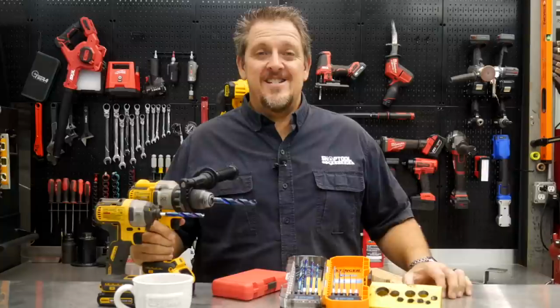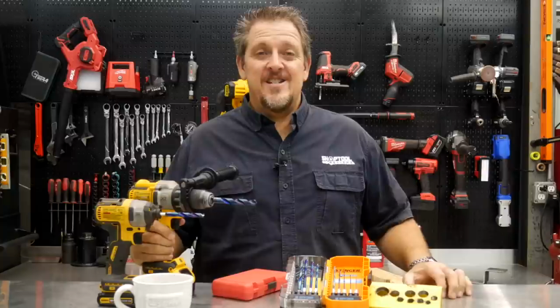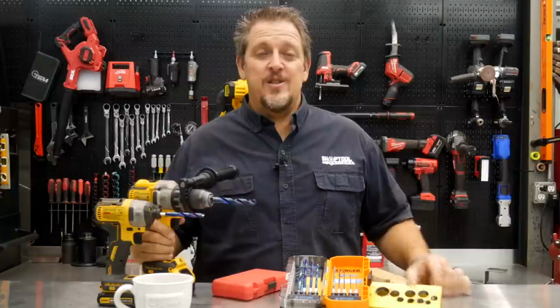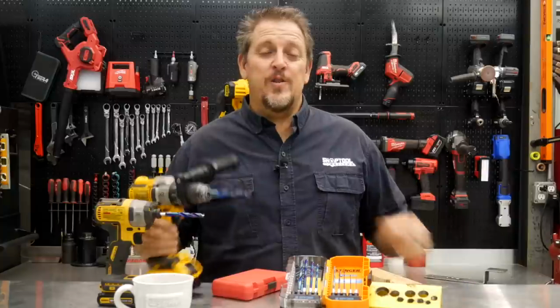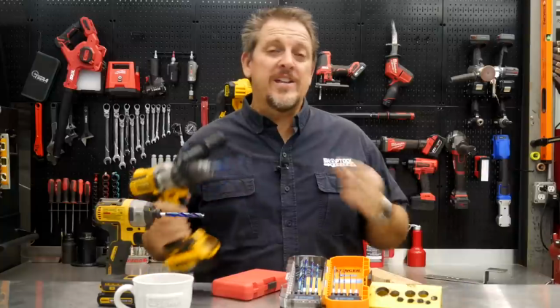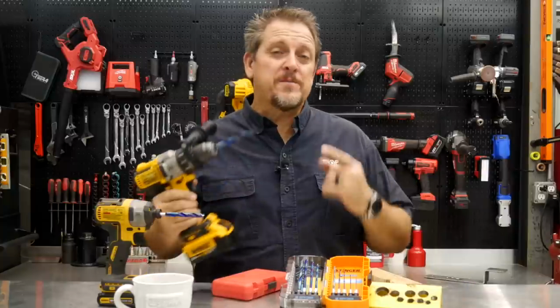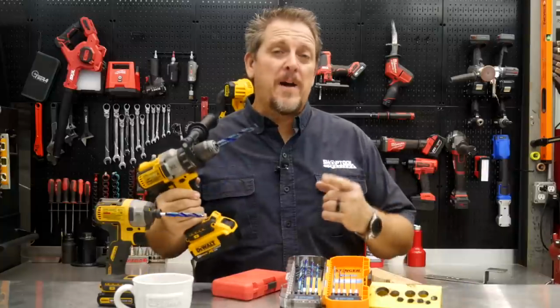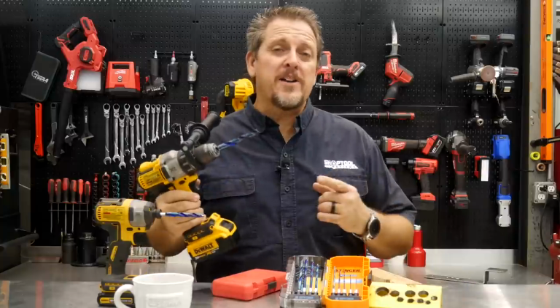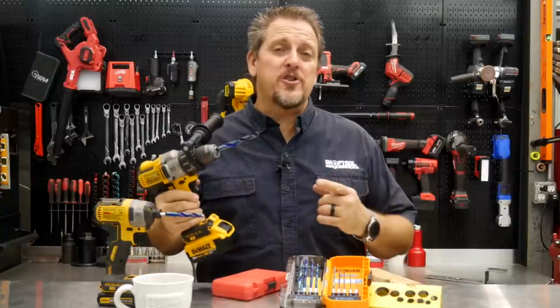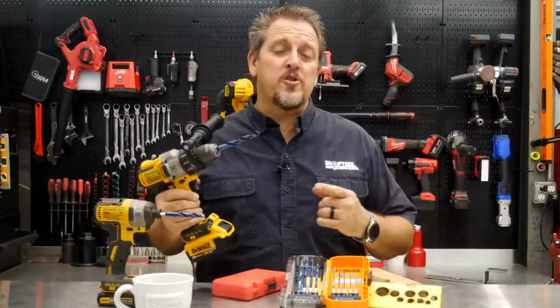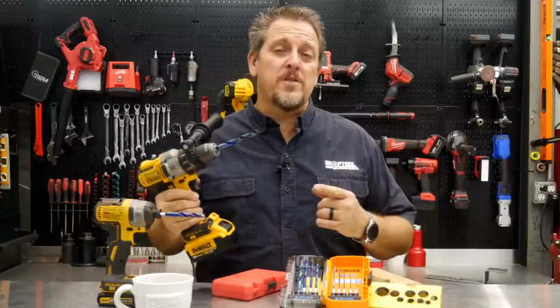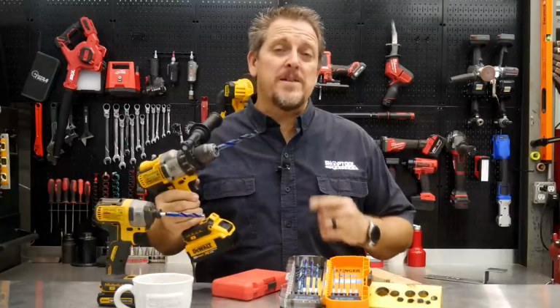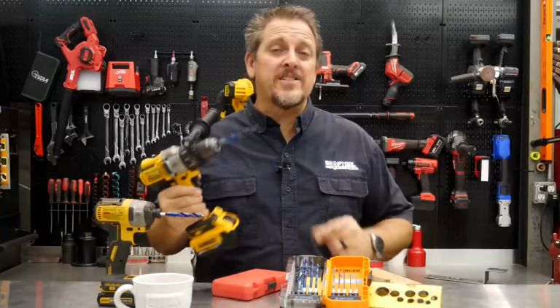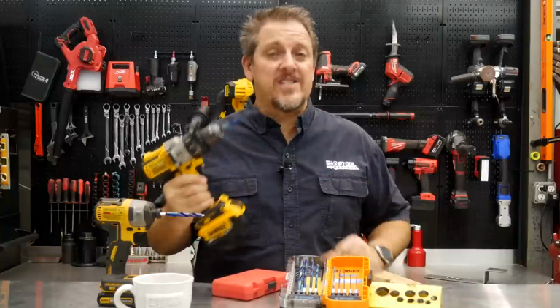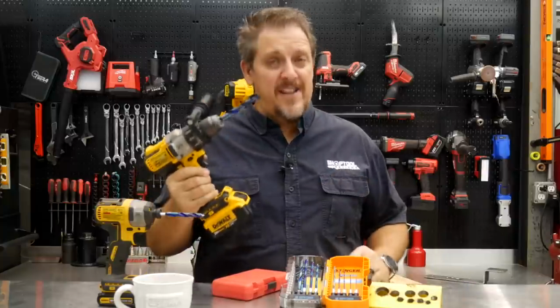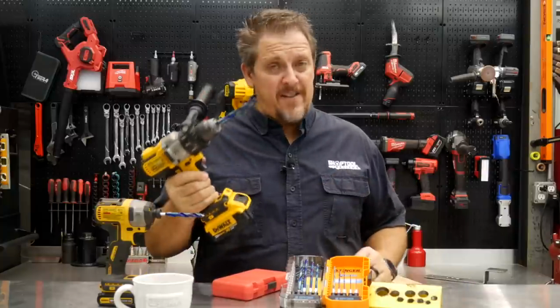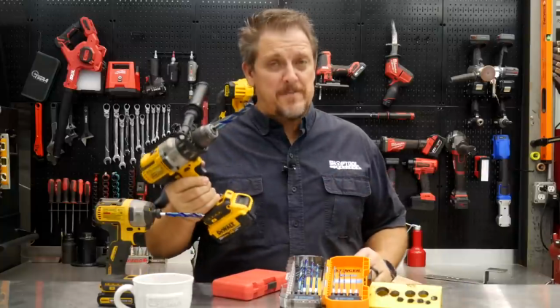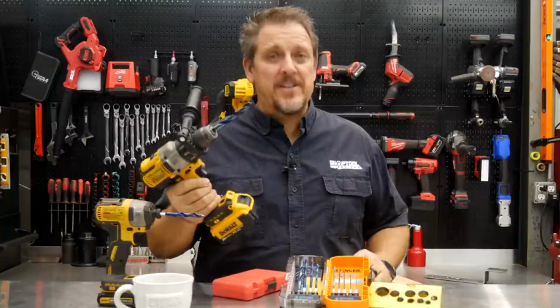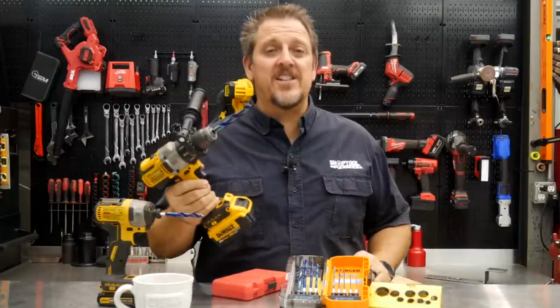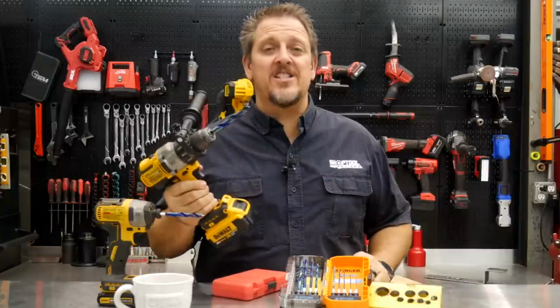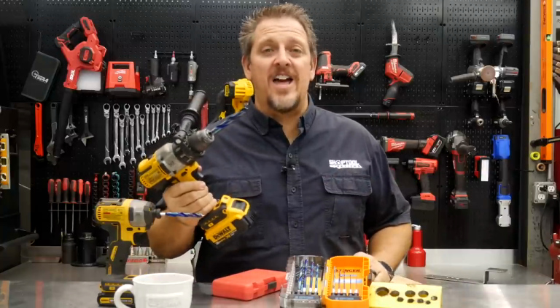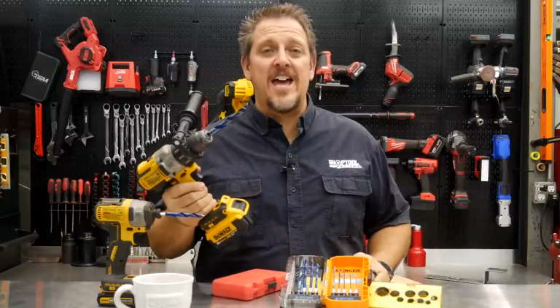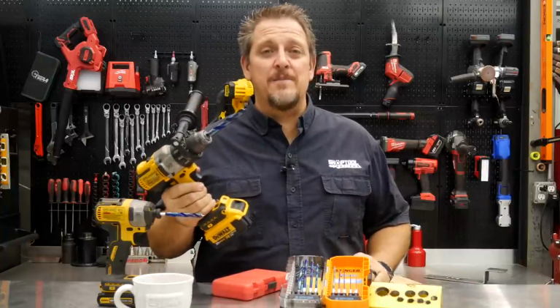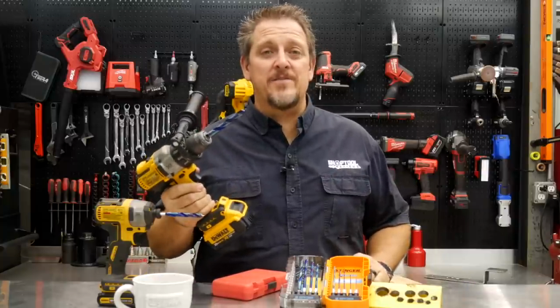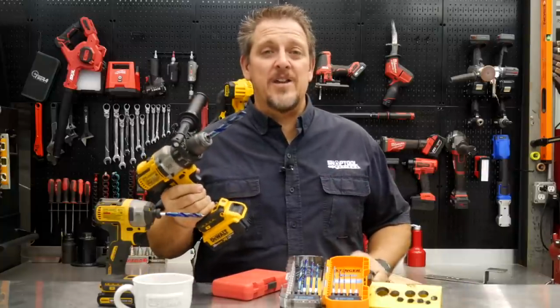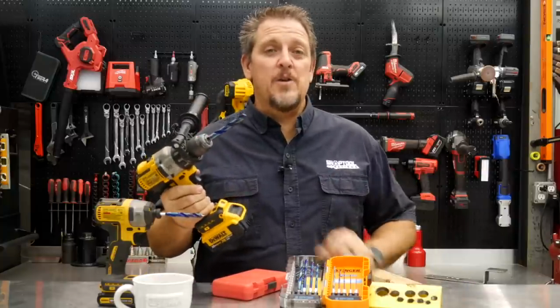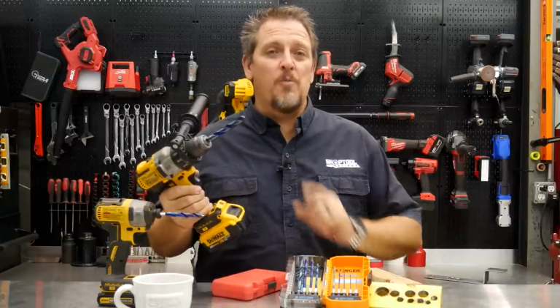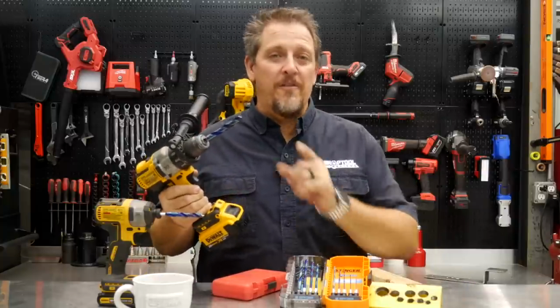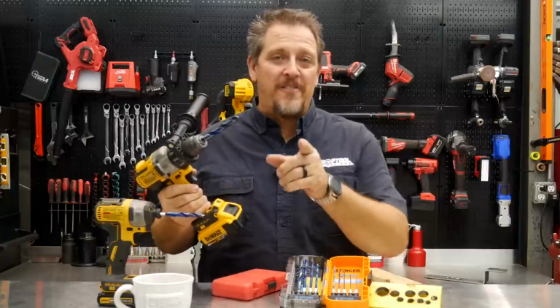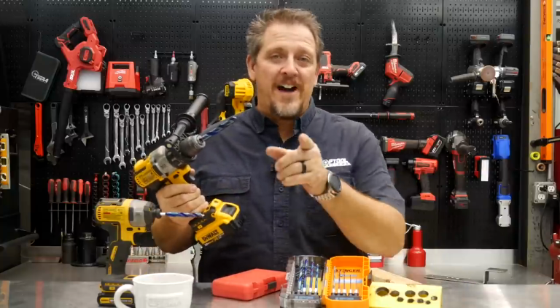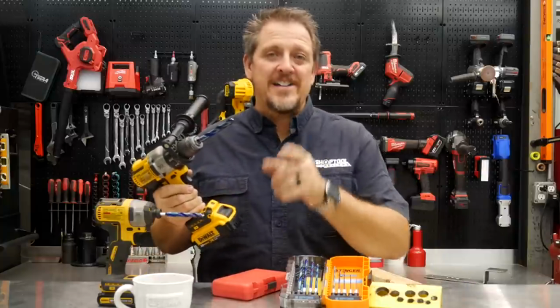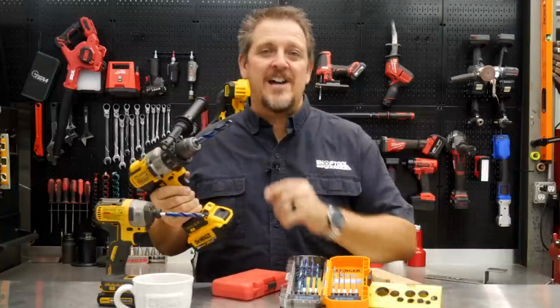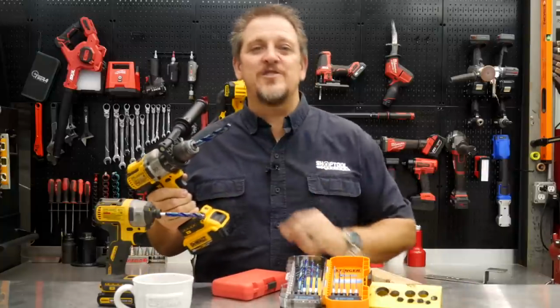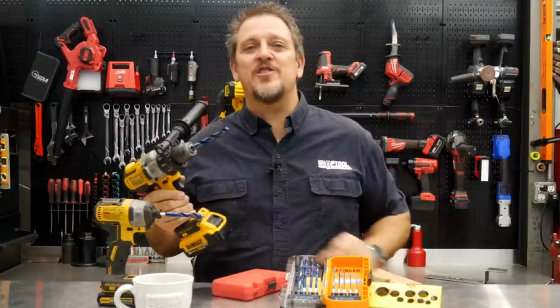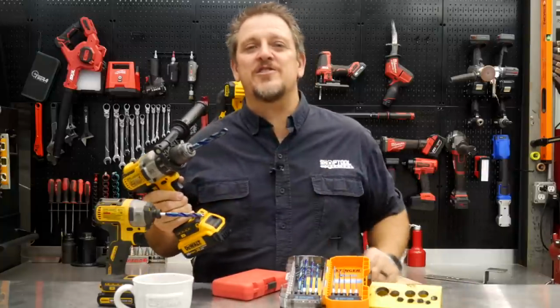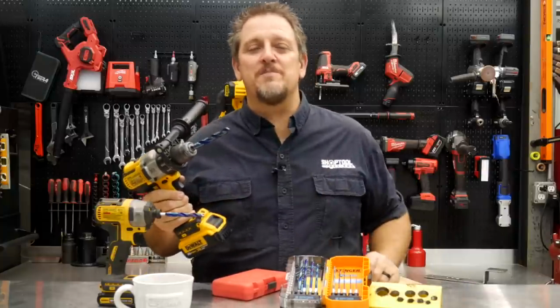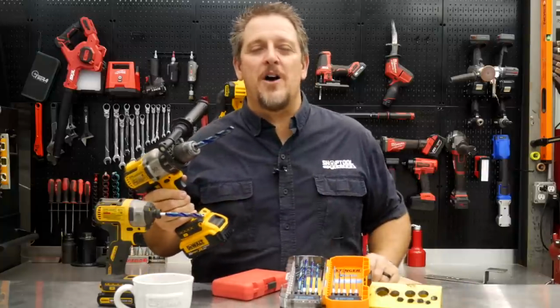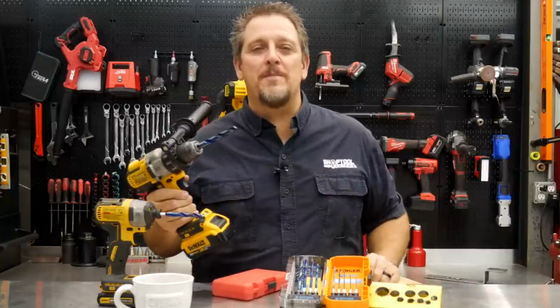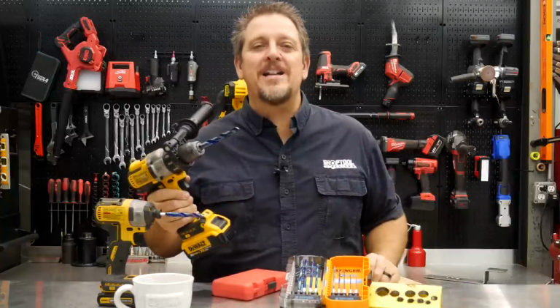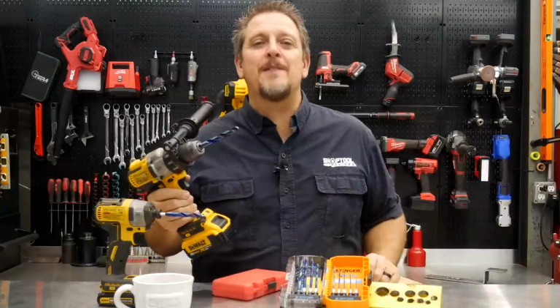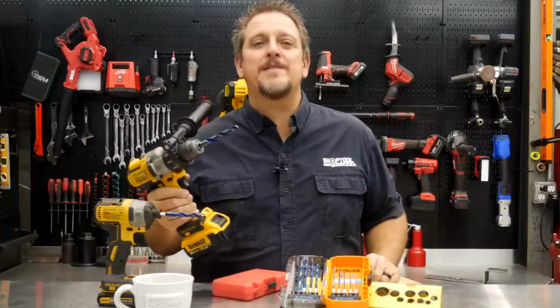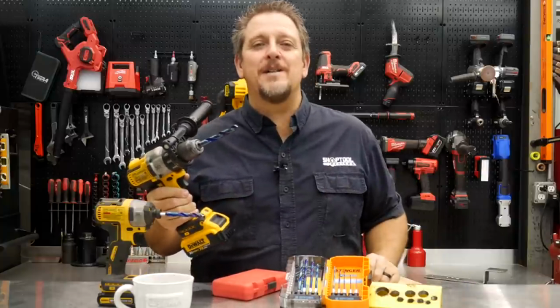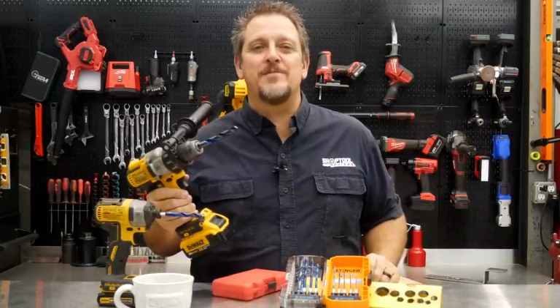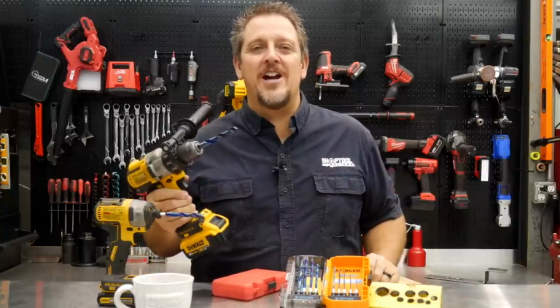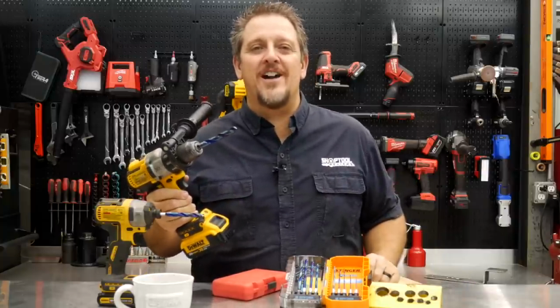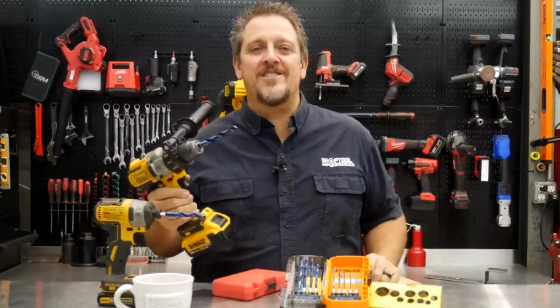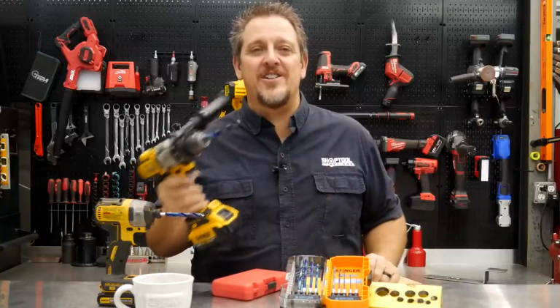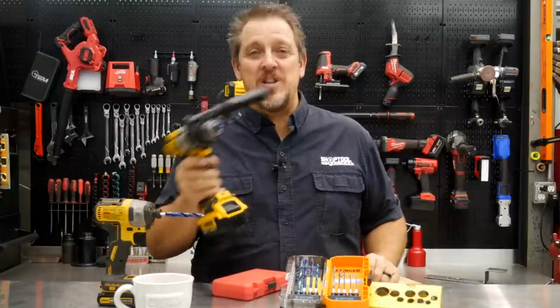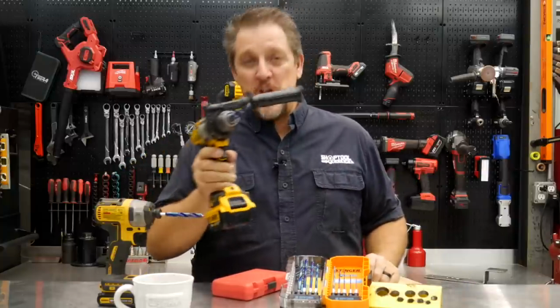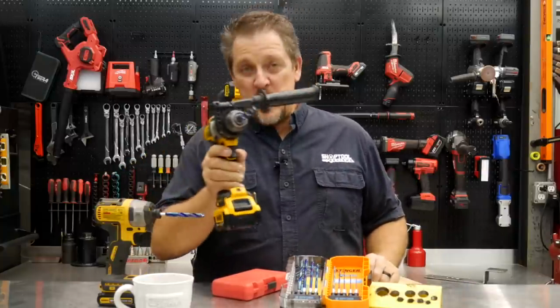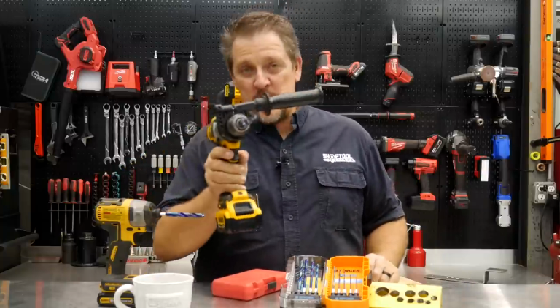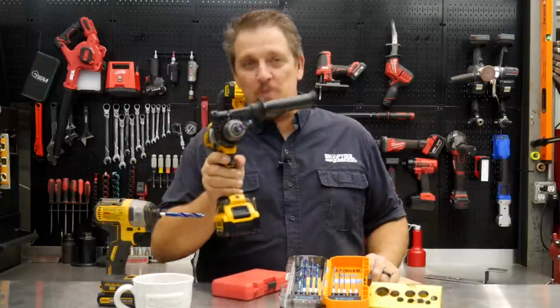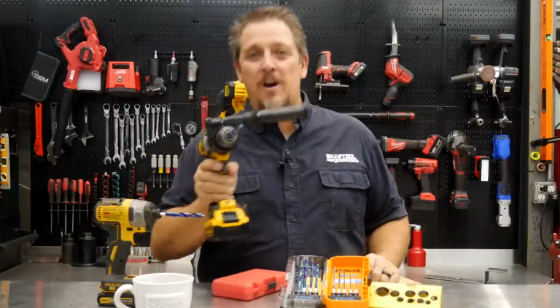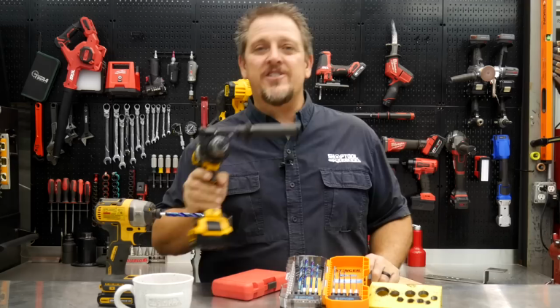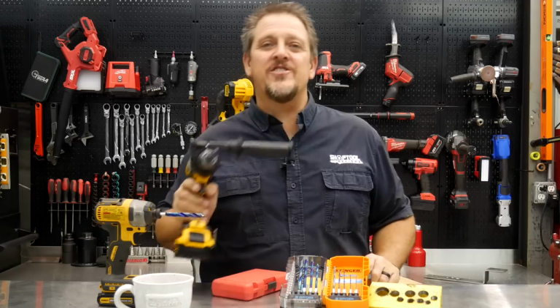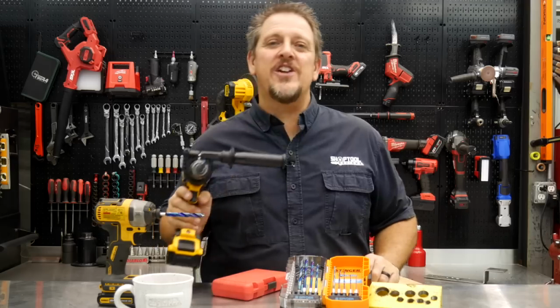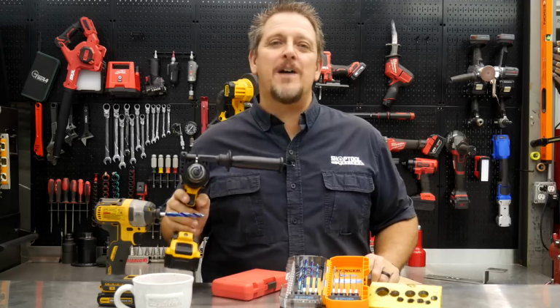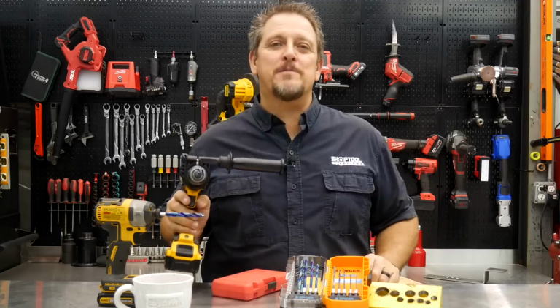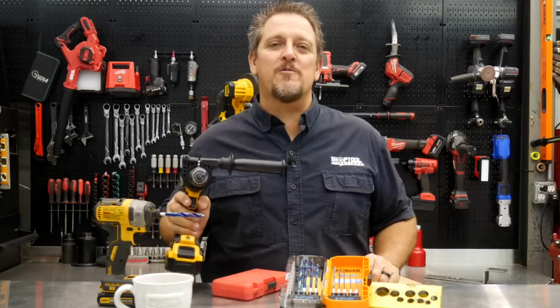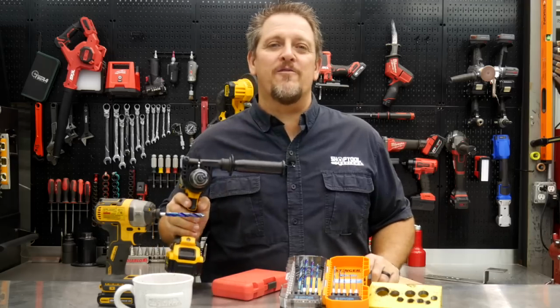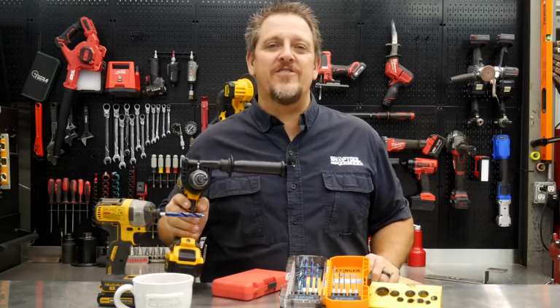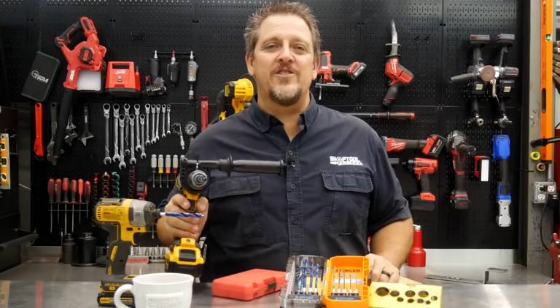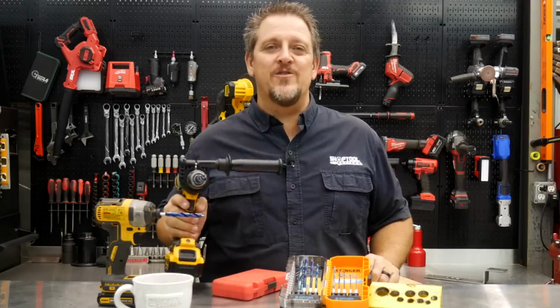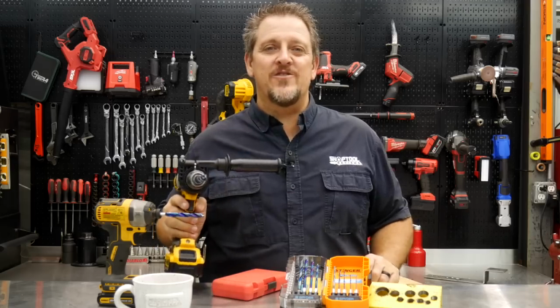Do these Spyder drill bits live up to the claims? We'll find out in just a moment. I'm Tim Johnson, and you're watching Shop Tool Reviews.